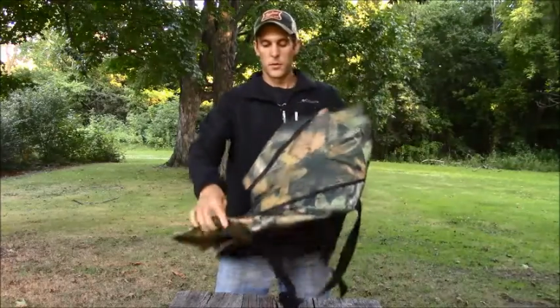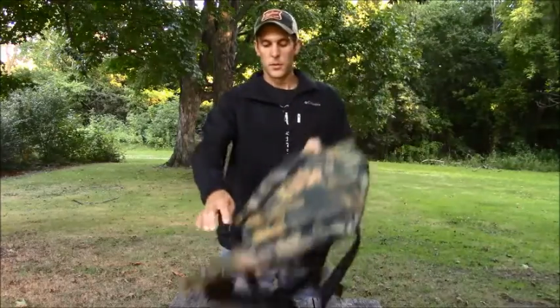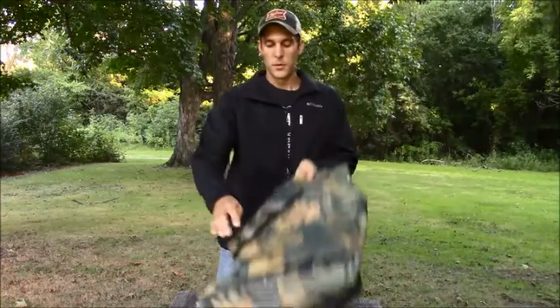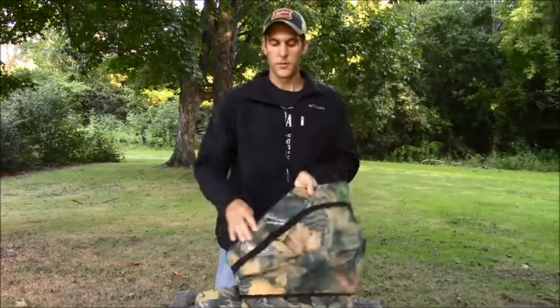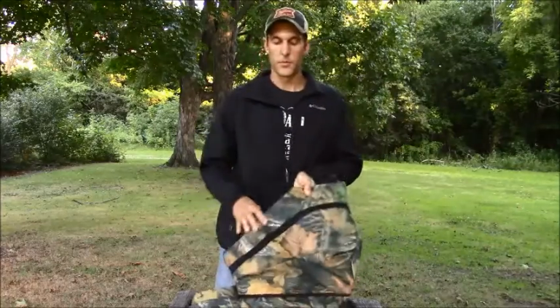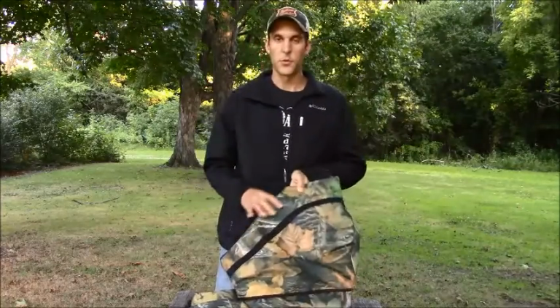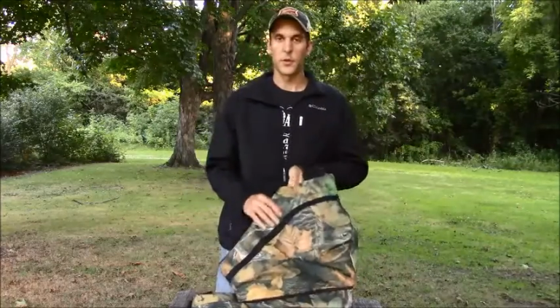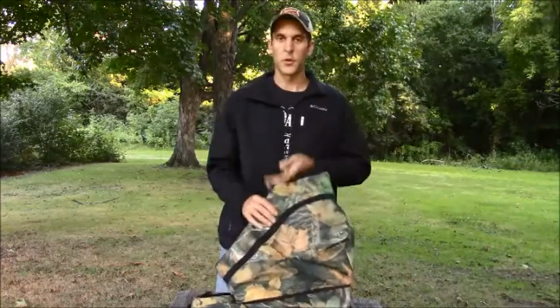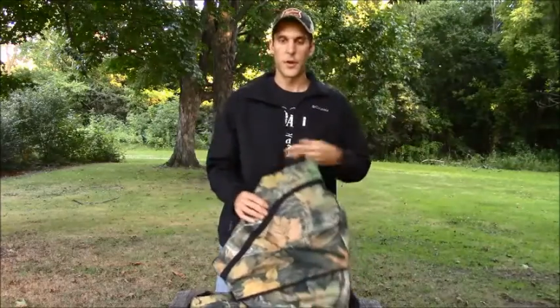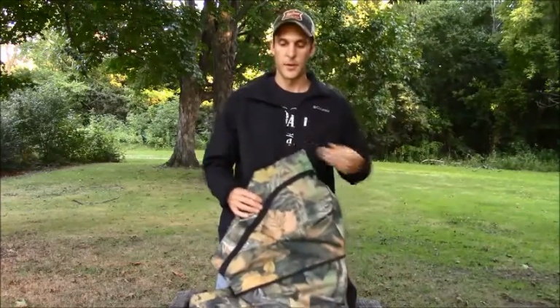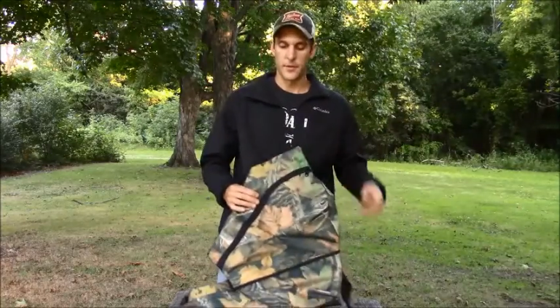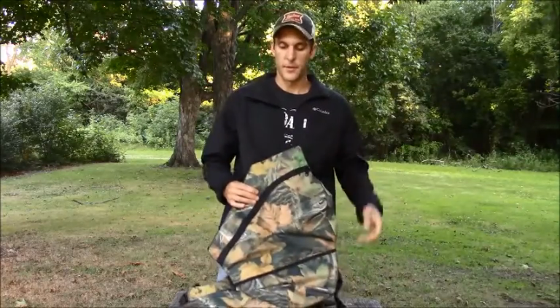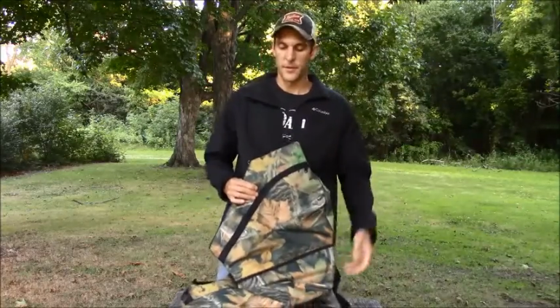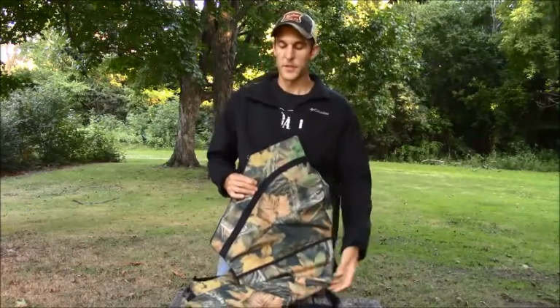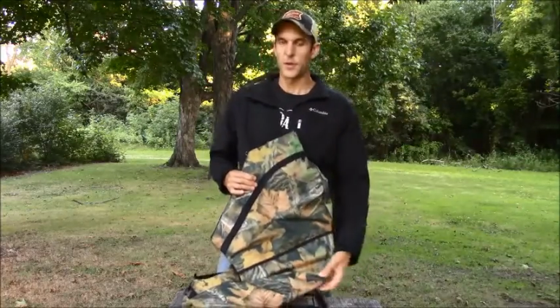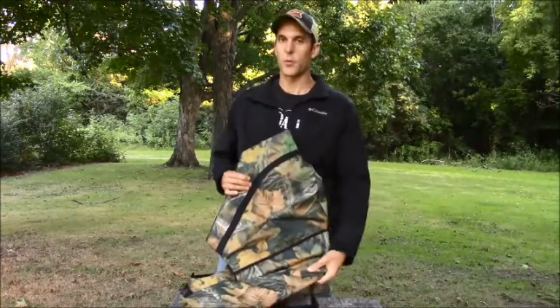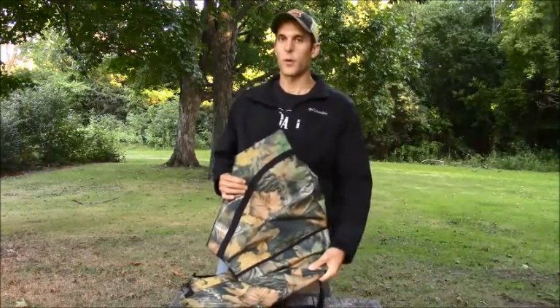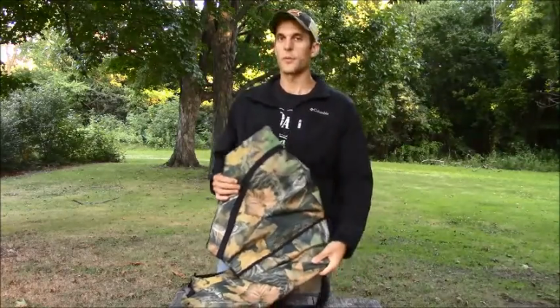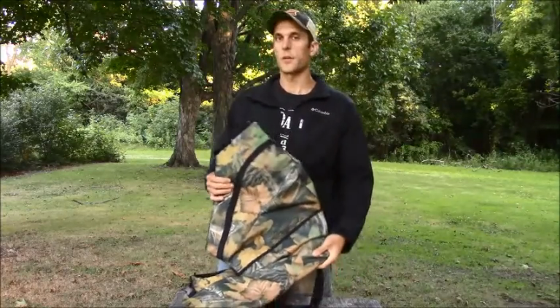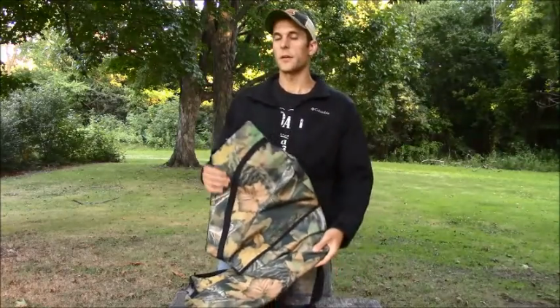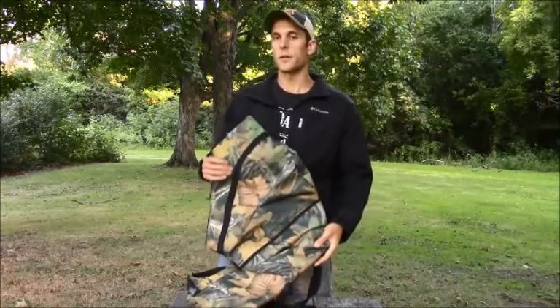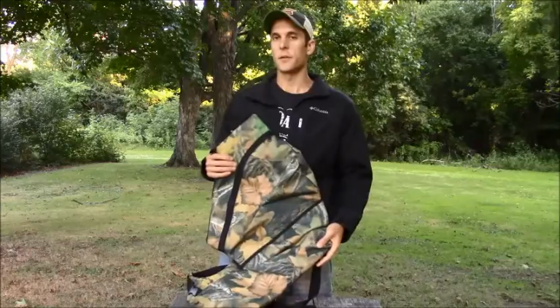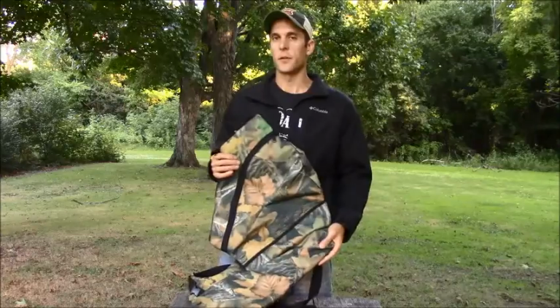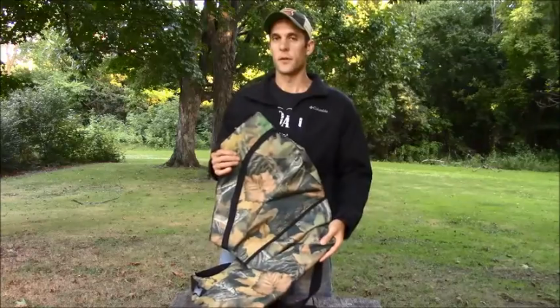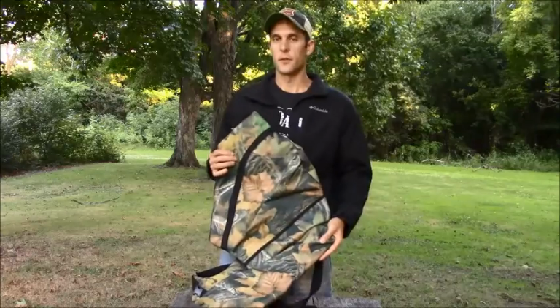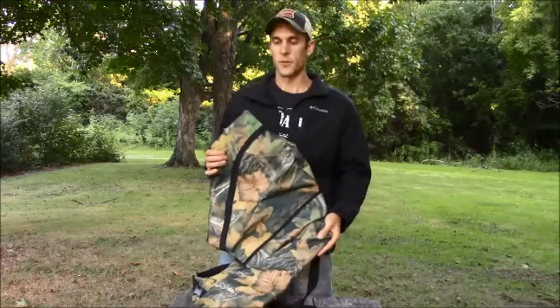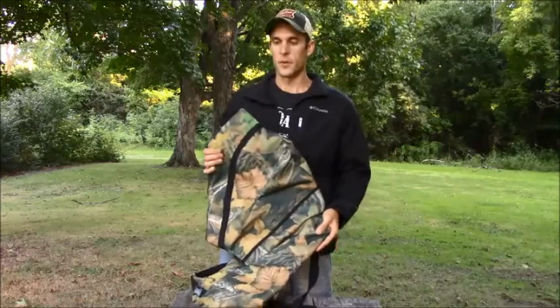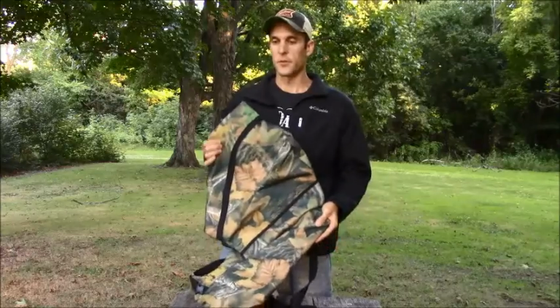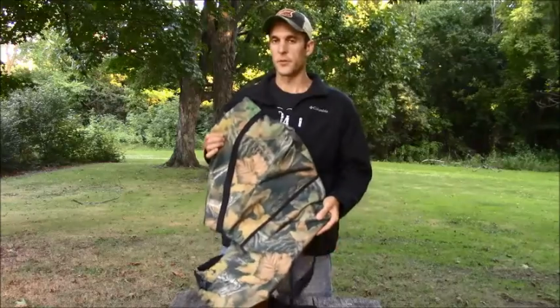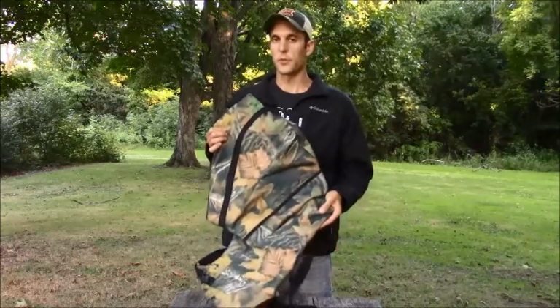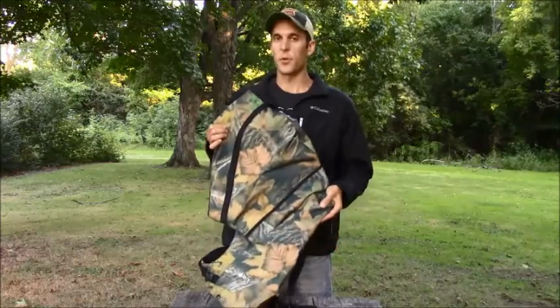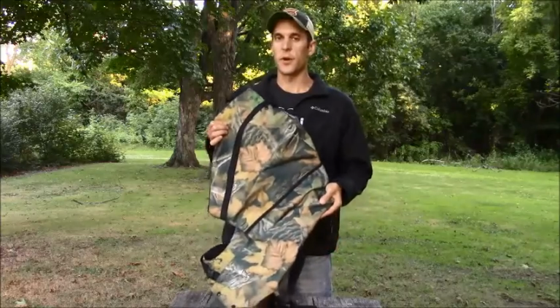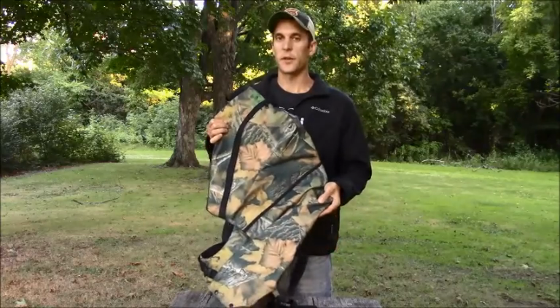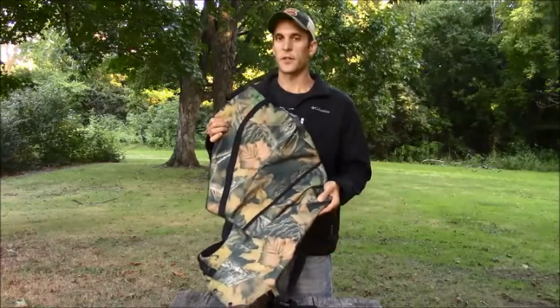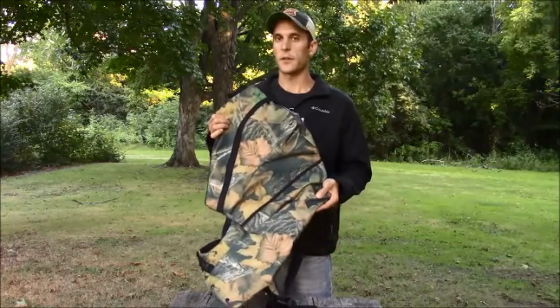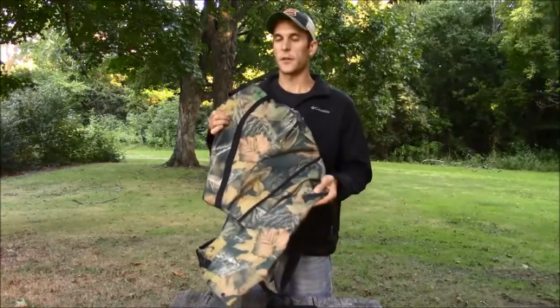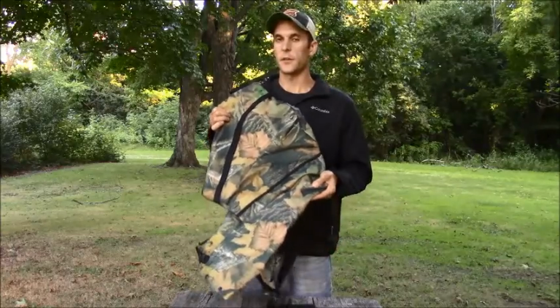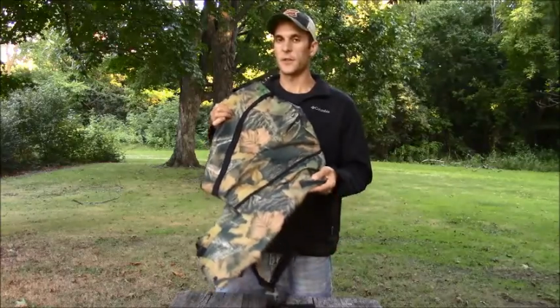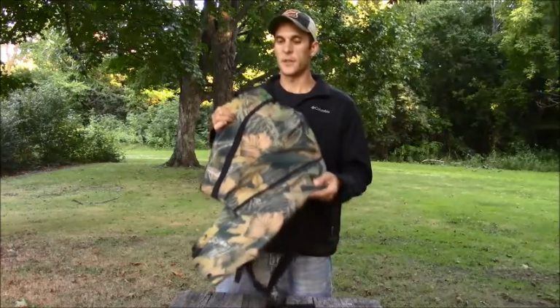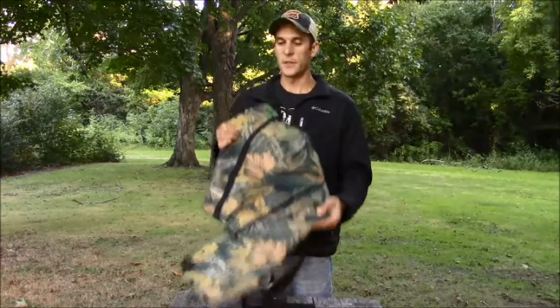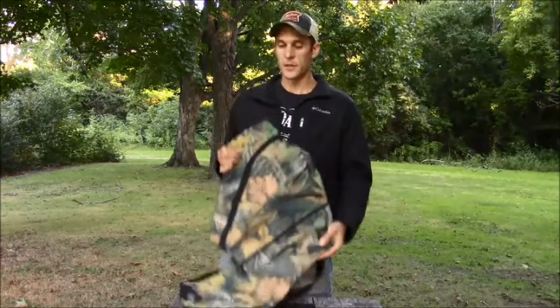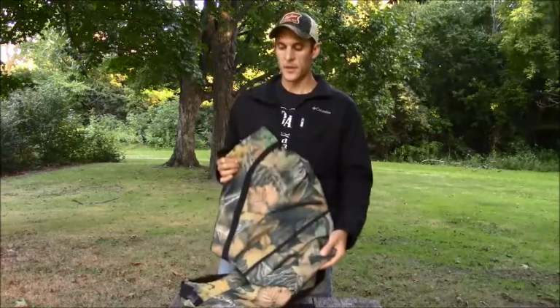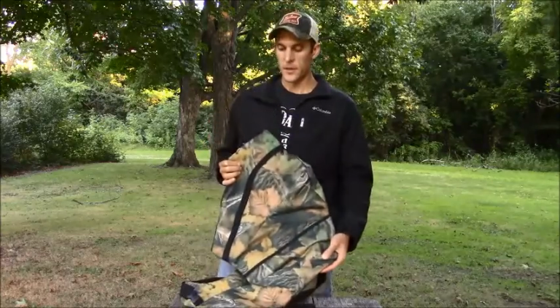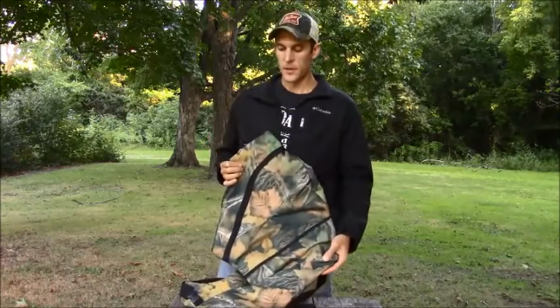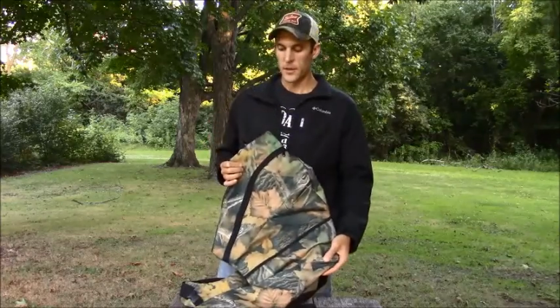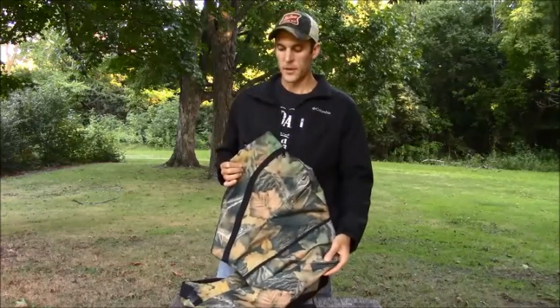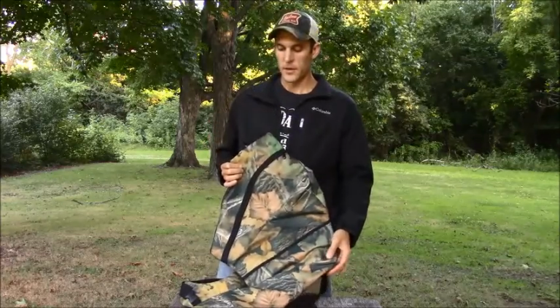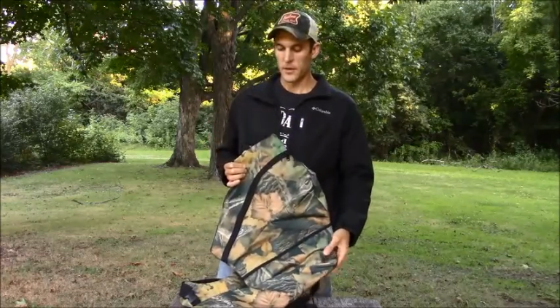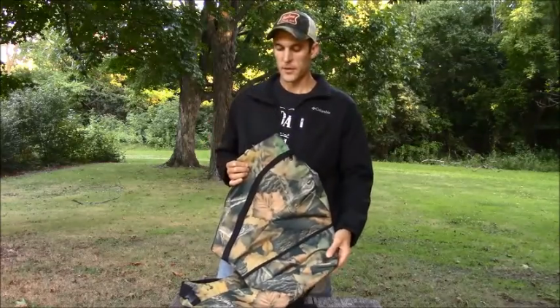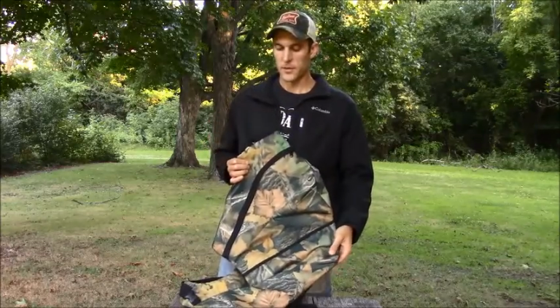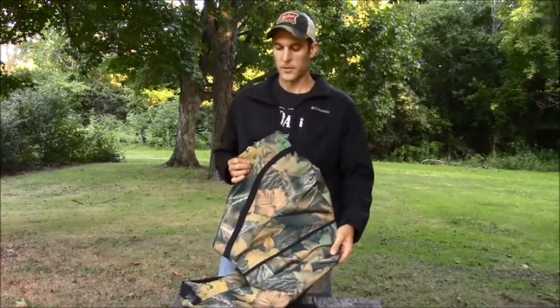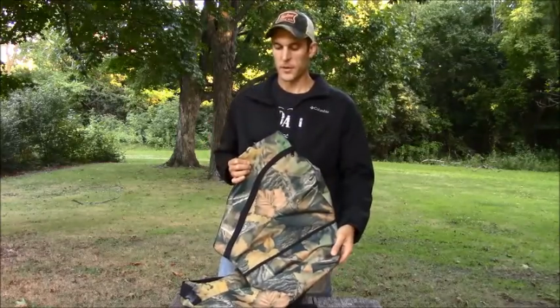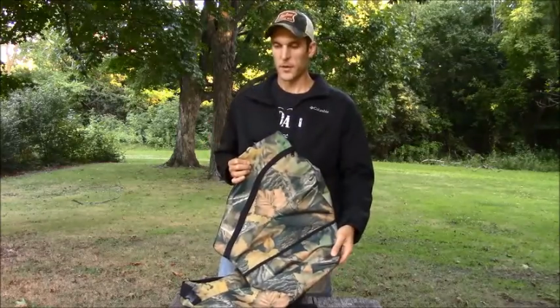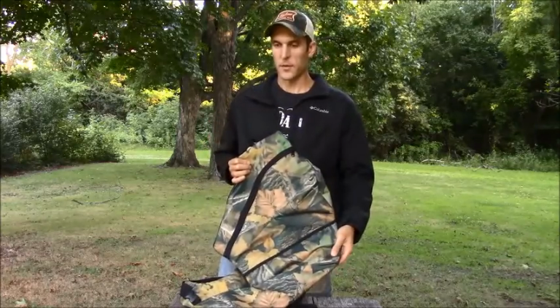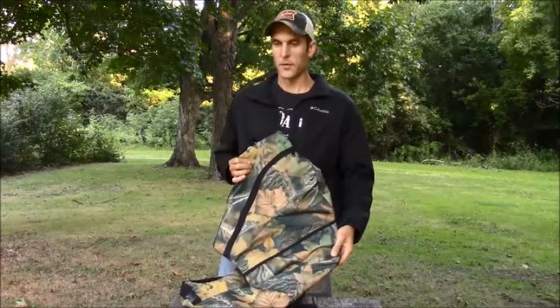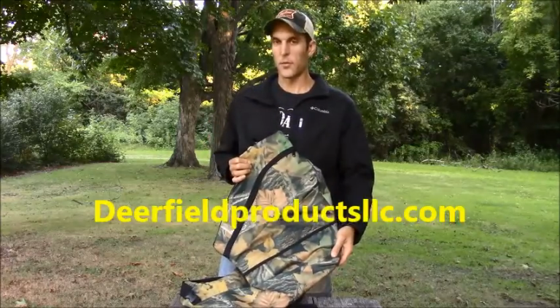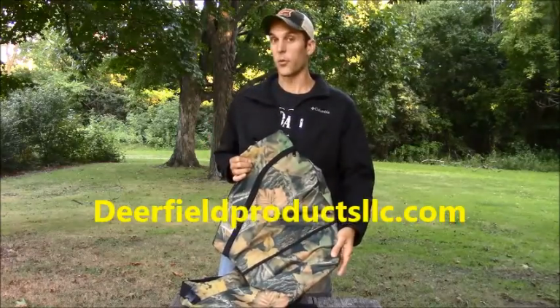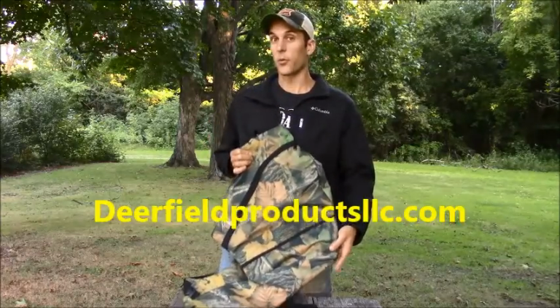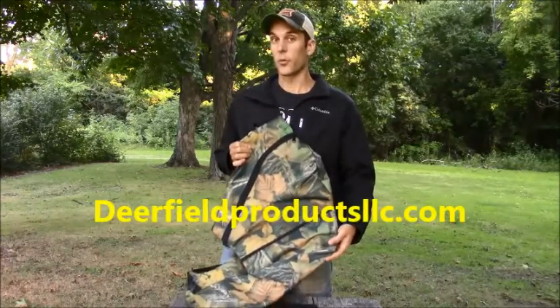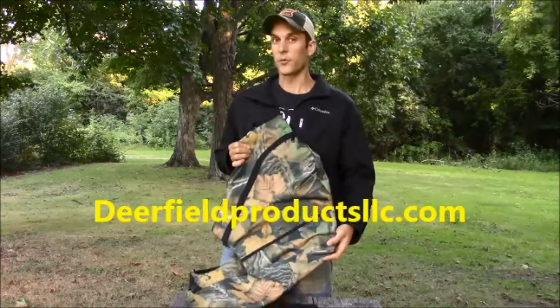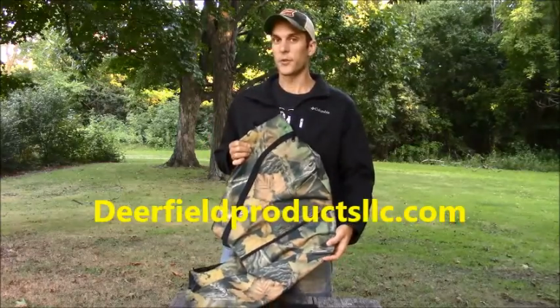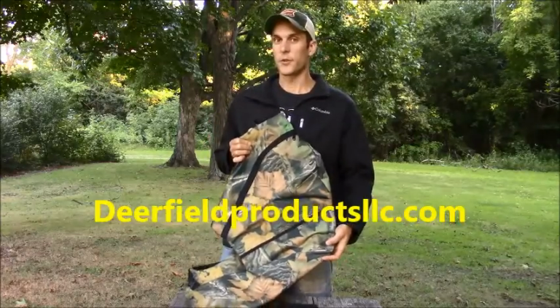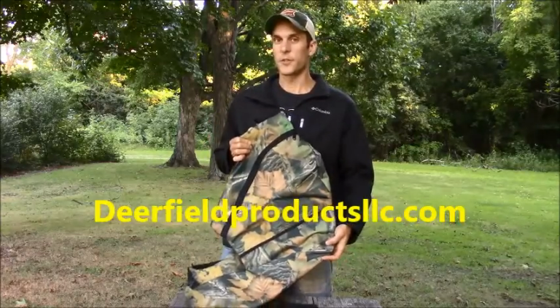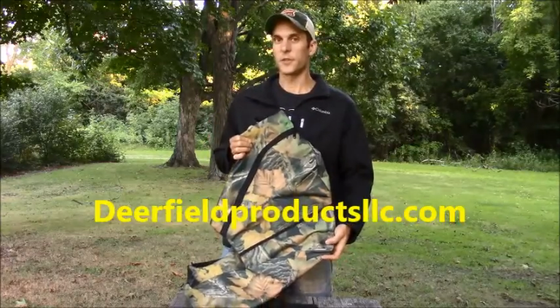You can visit our website for Deerfield Products LLC and order one for yourself.